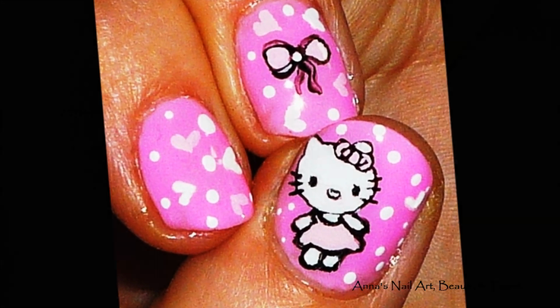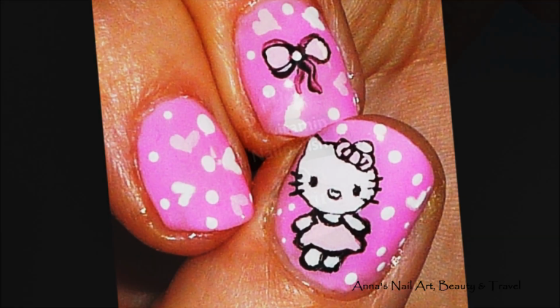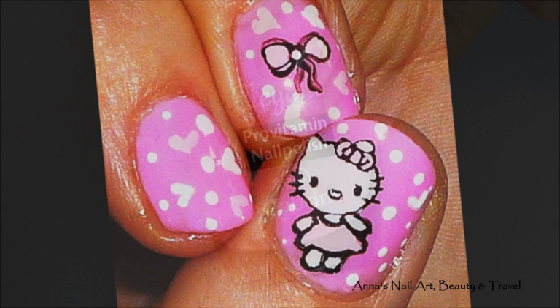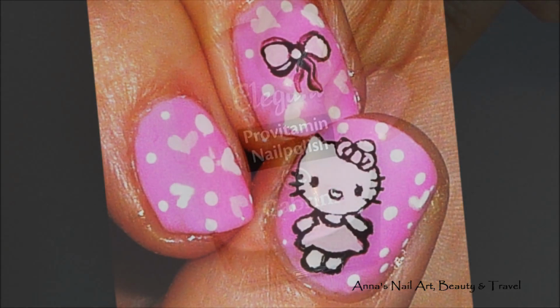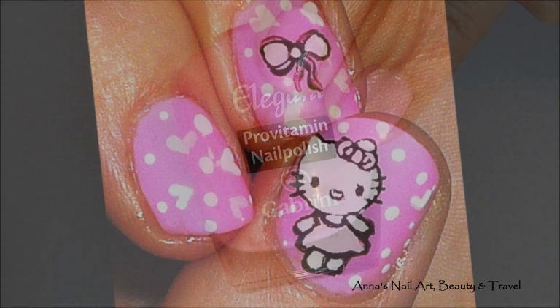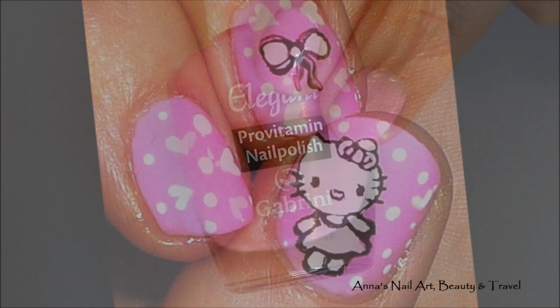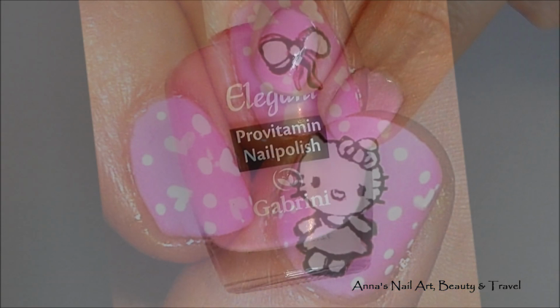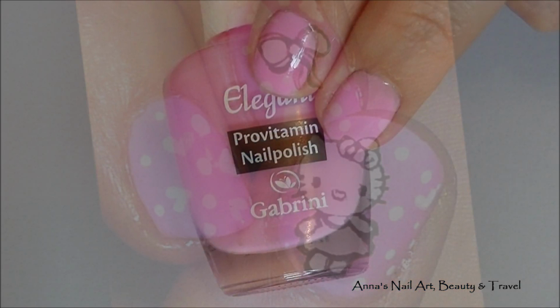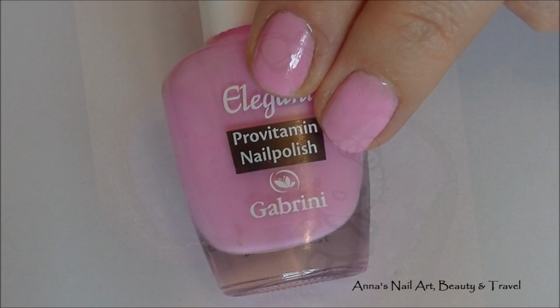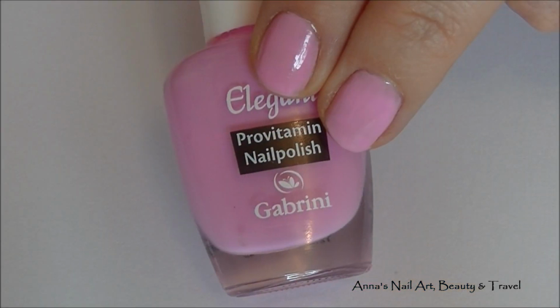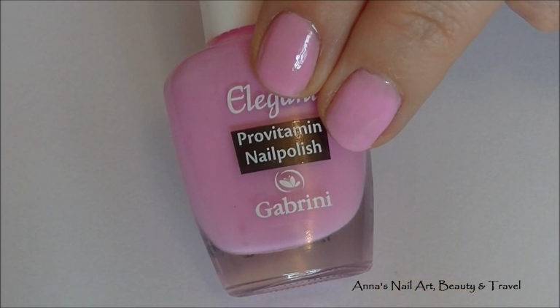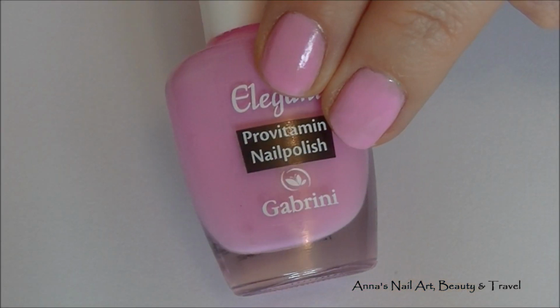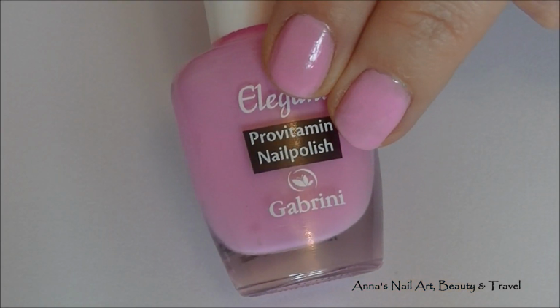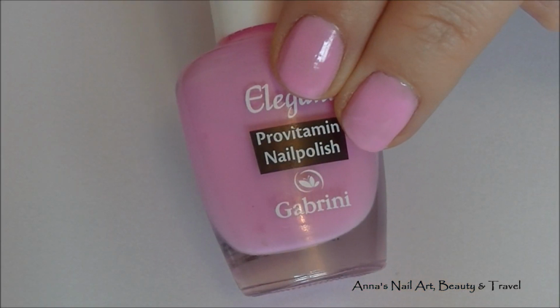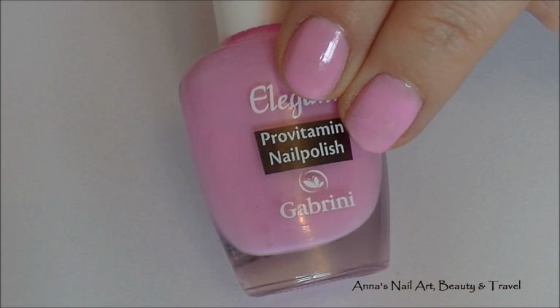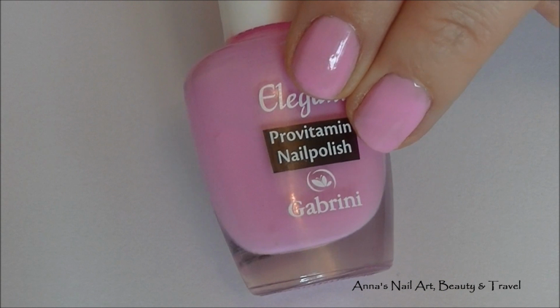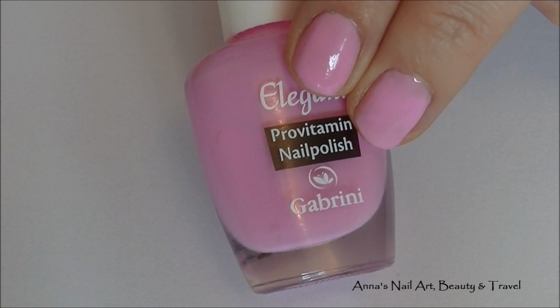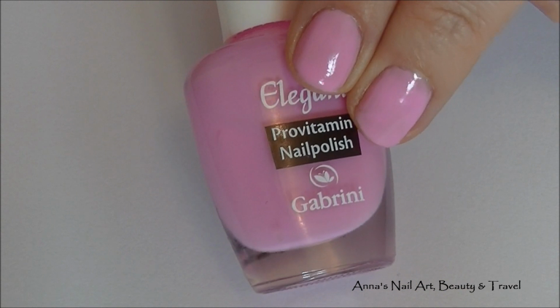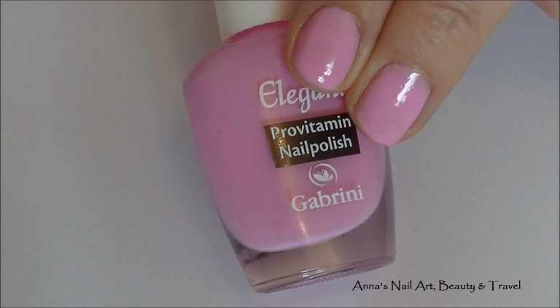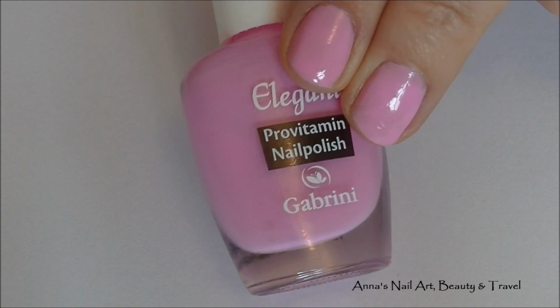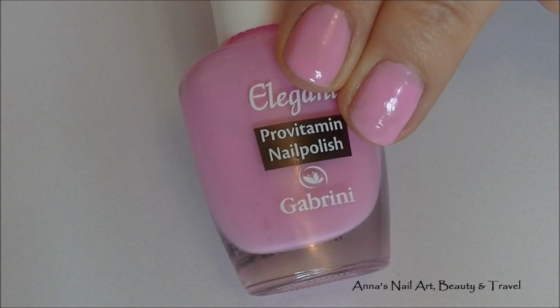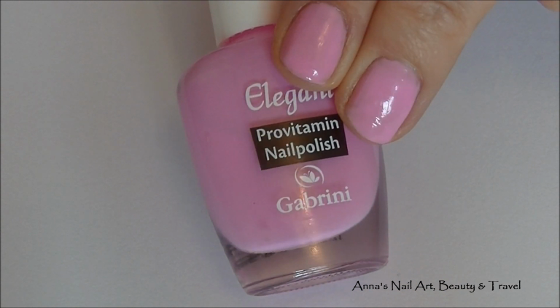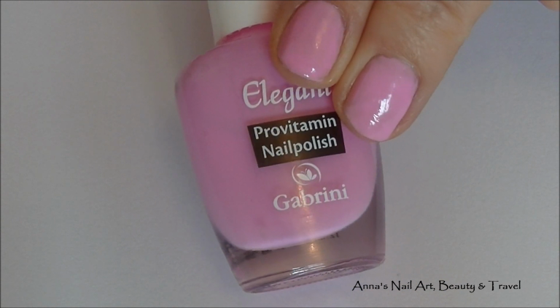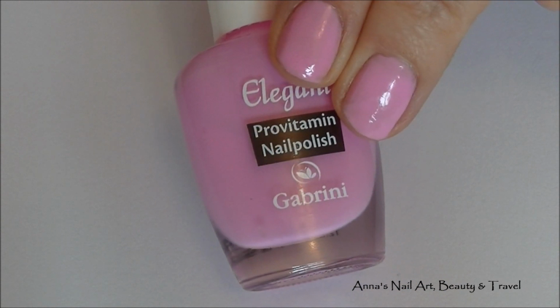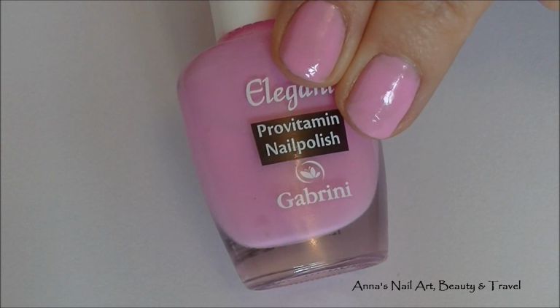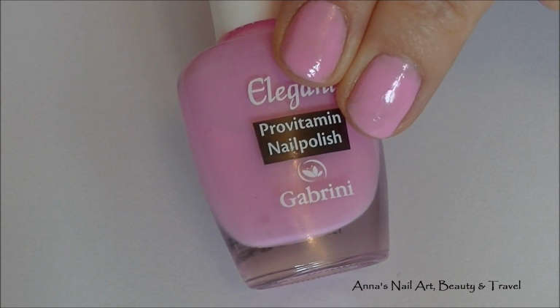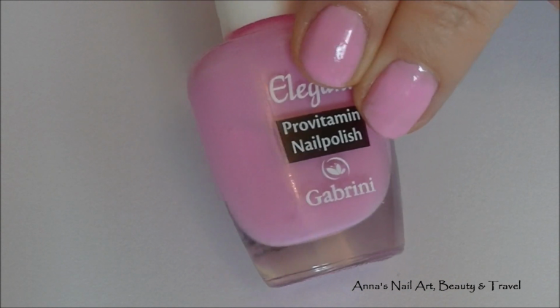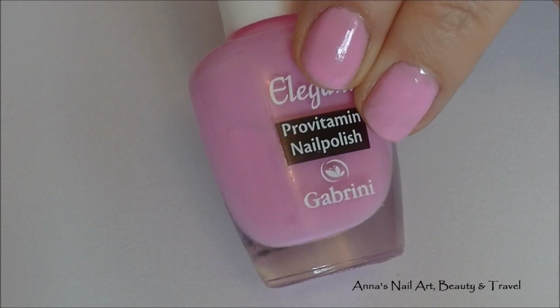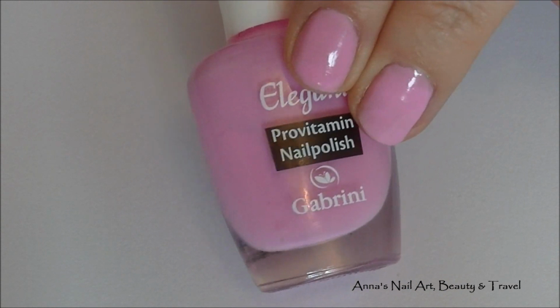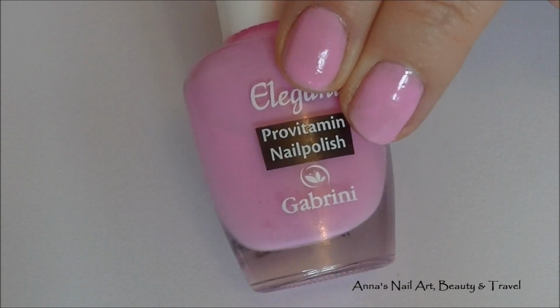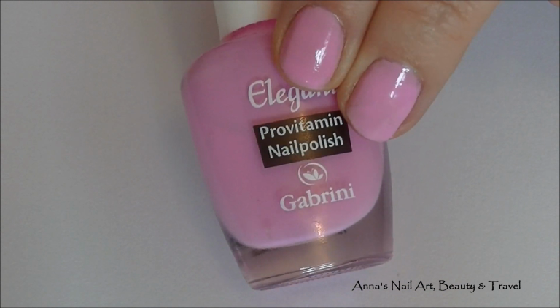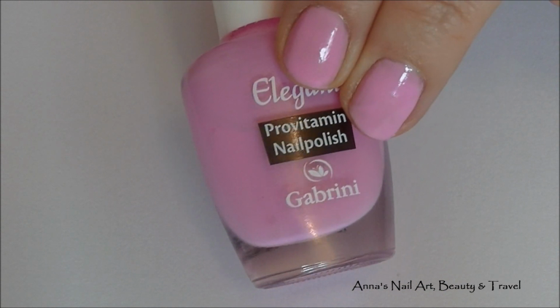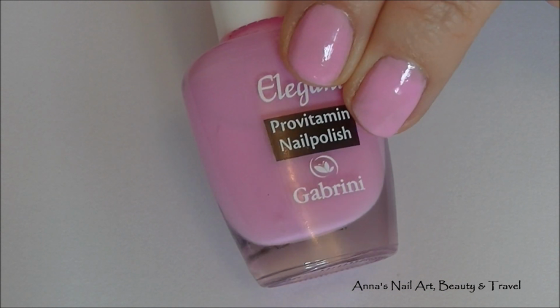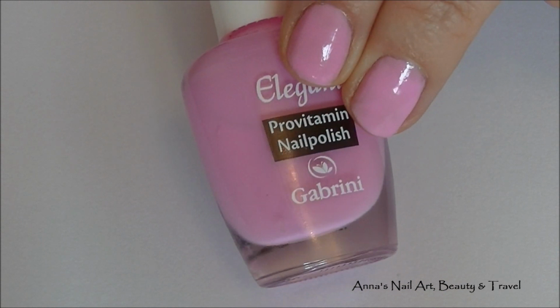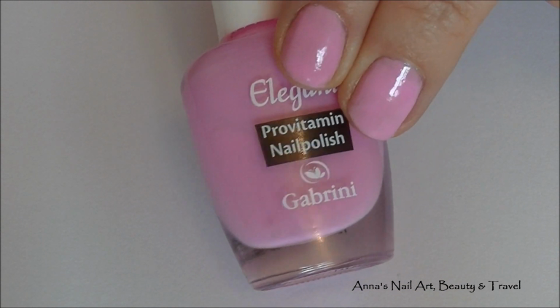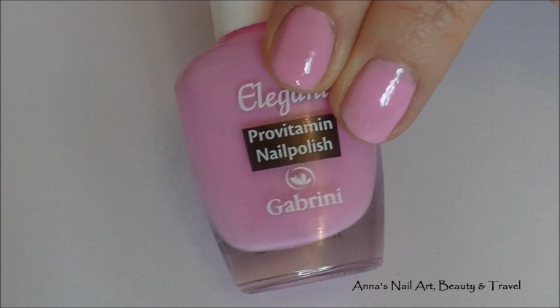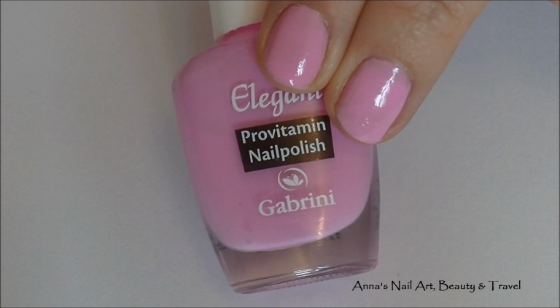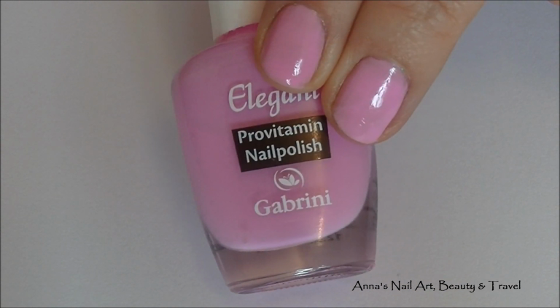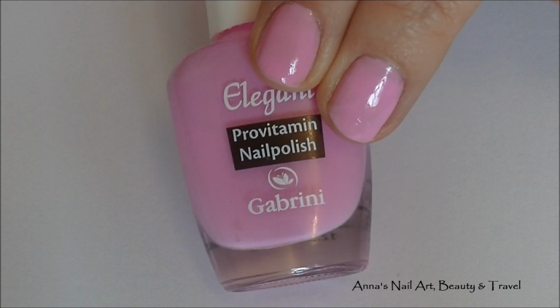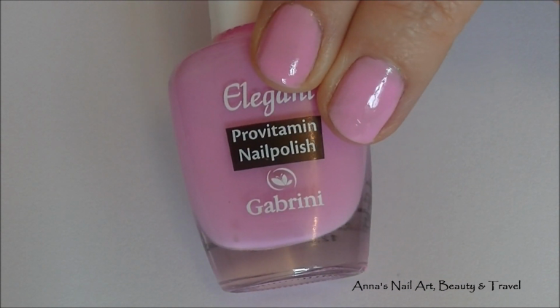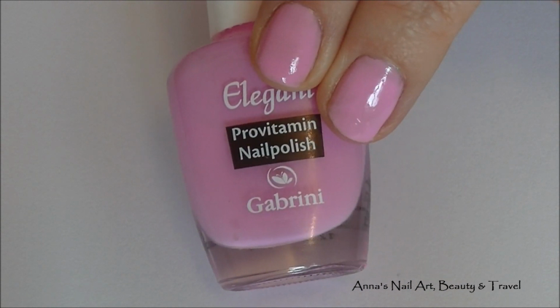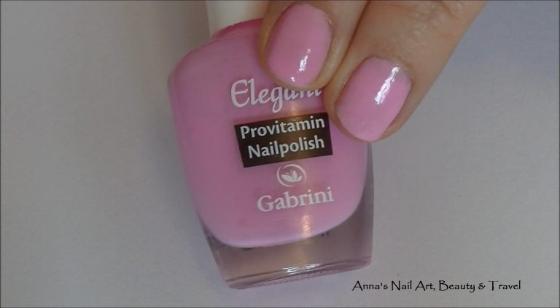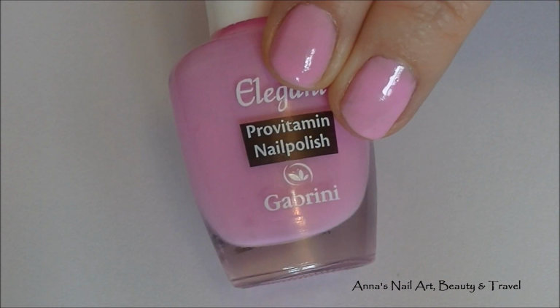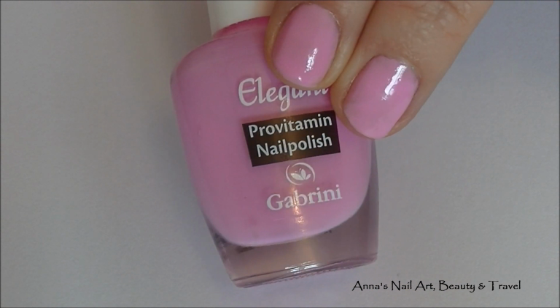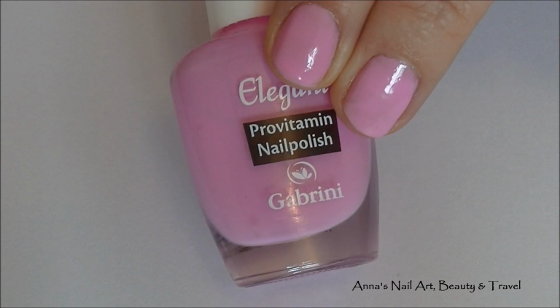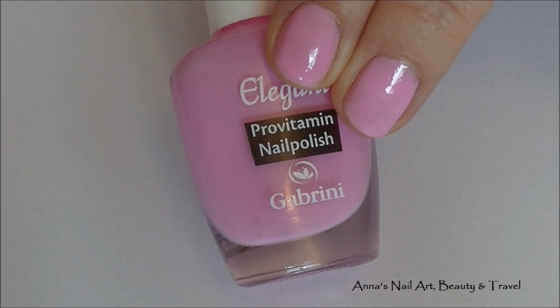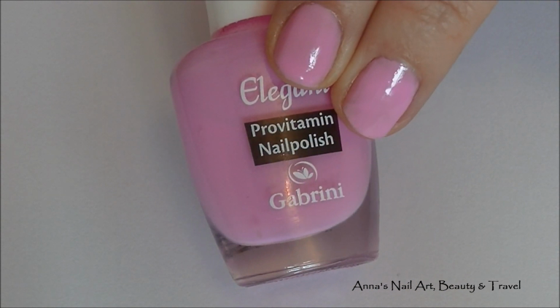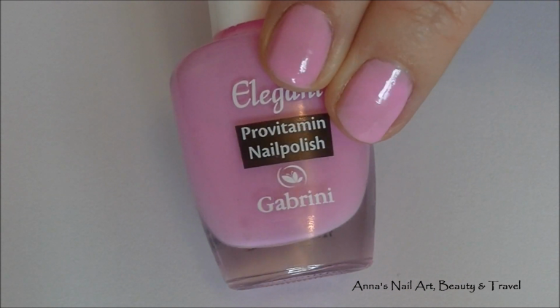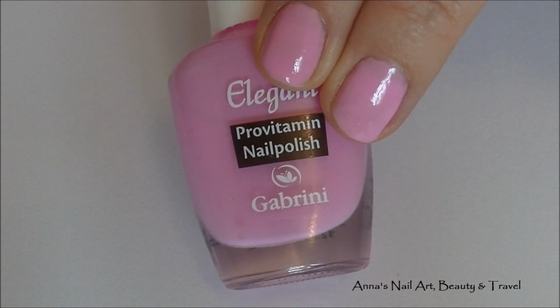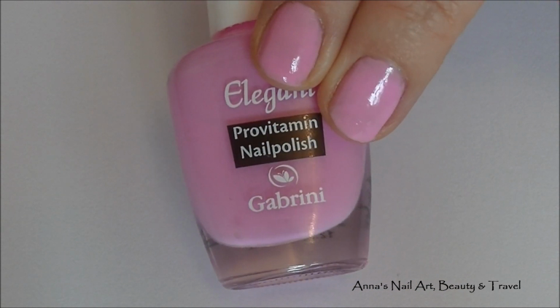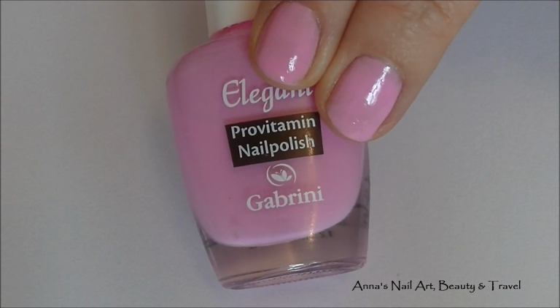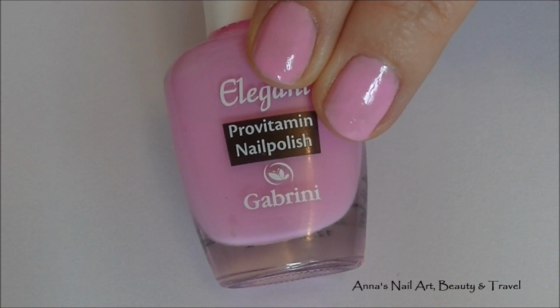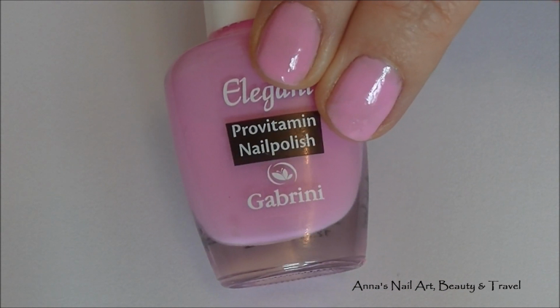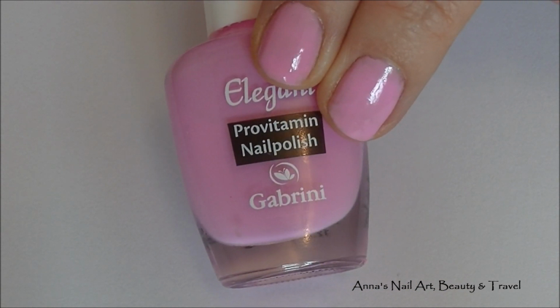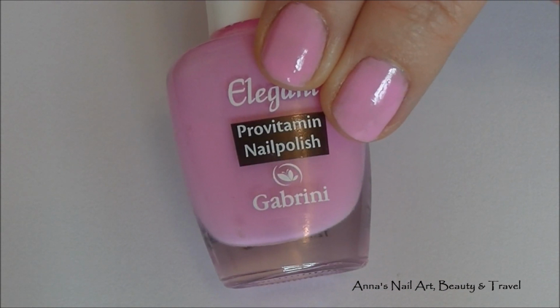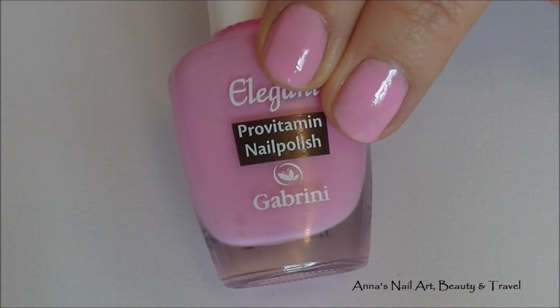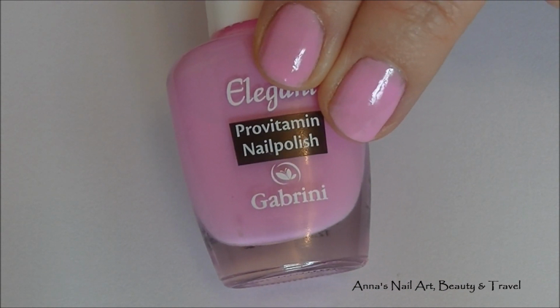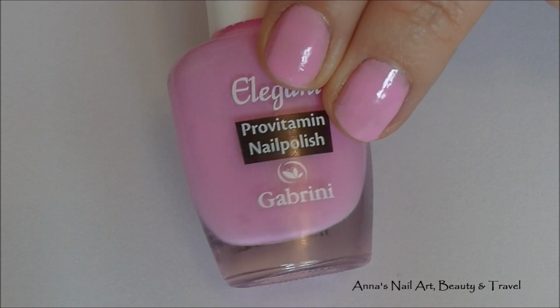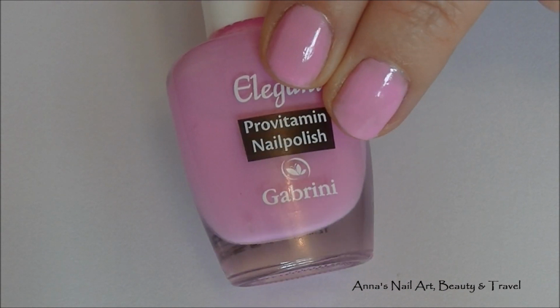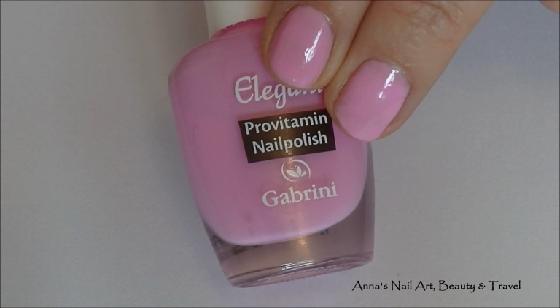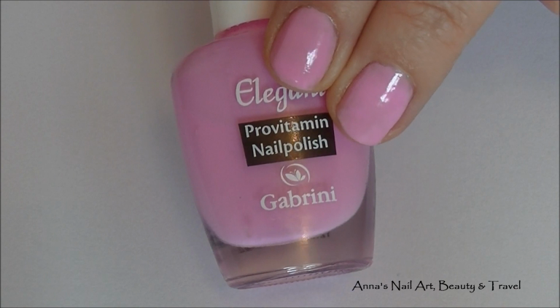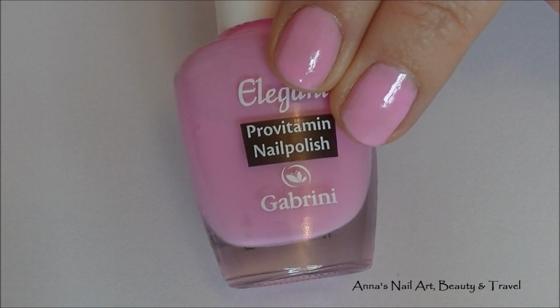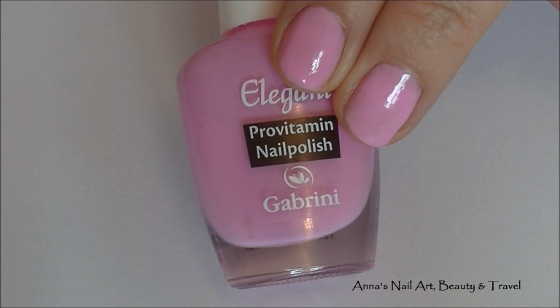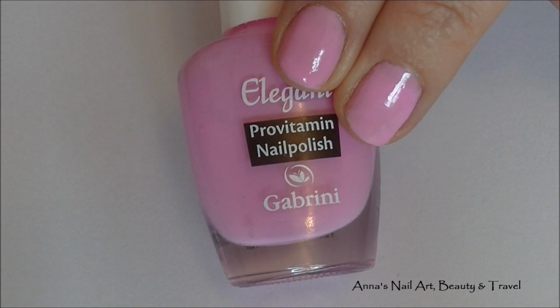So I've started this design now by painting my nails with this baby pink nail polish and allowed it to dry completely.